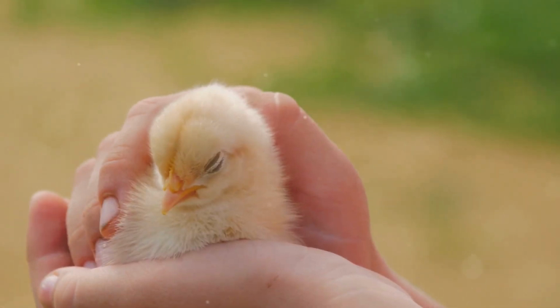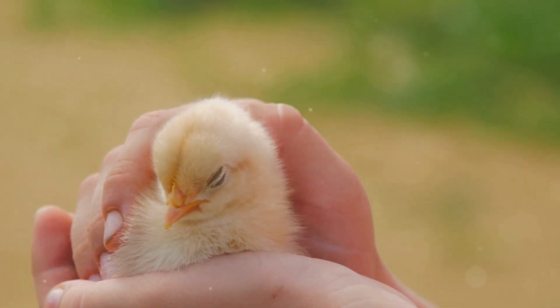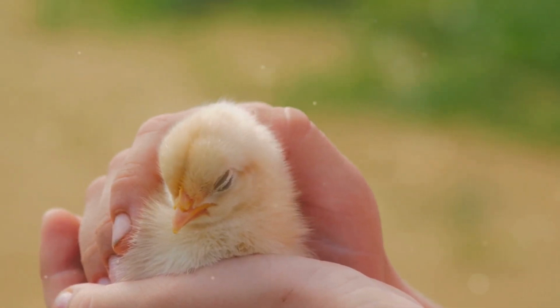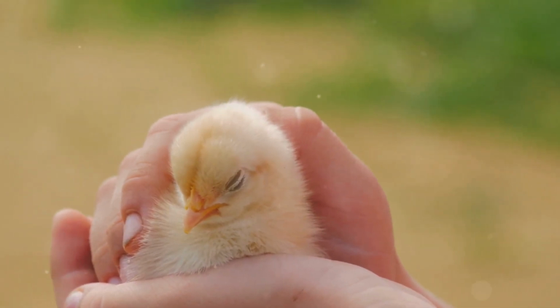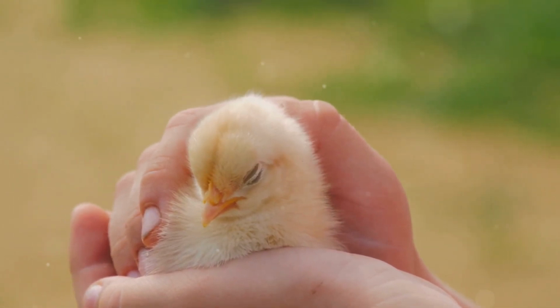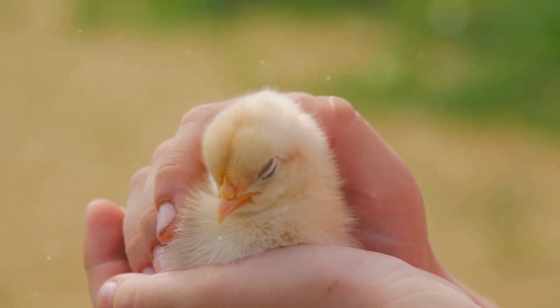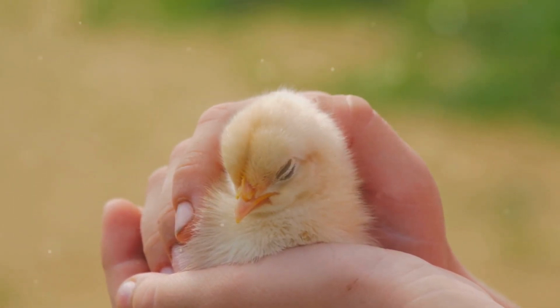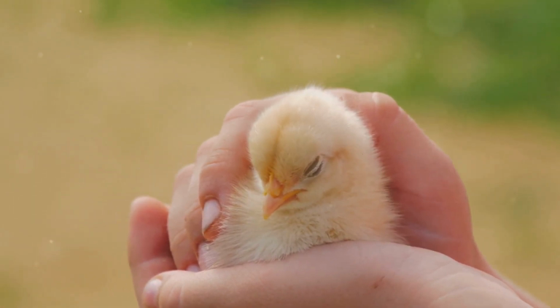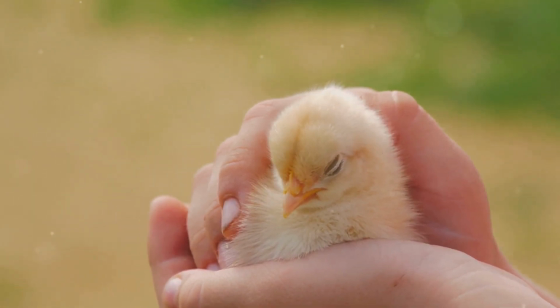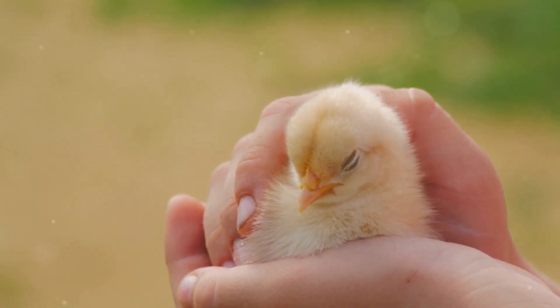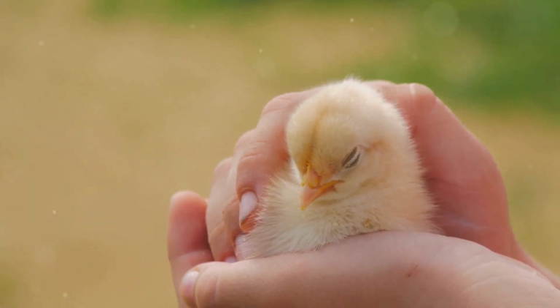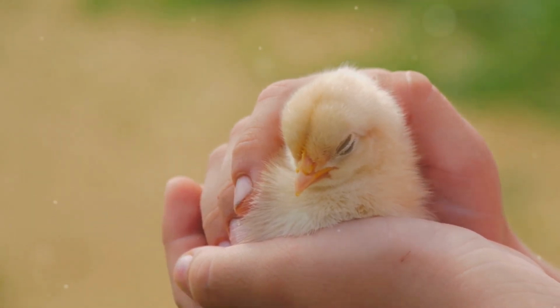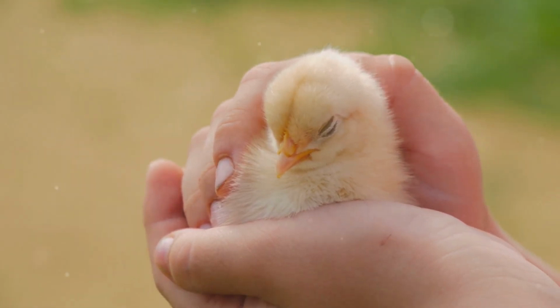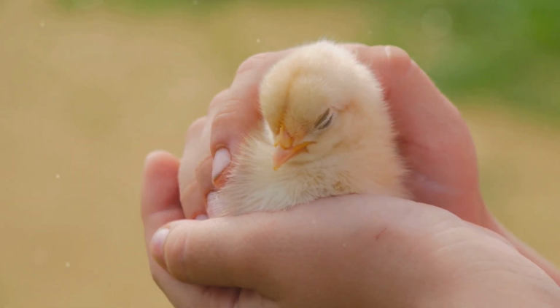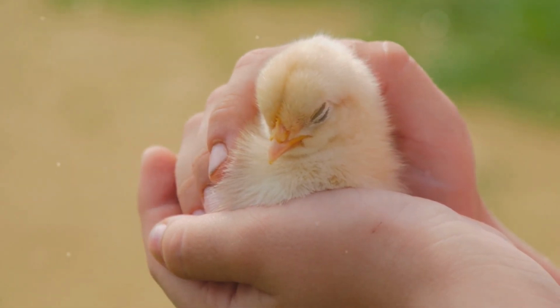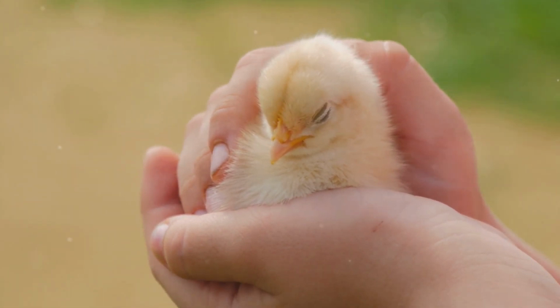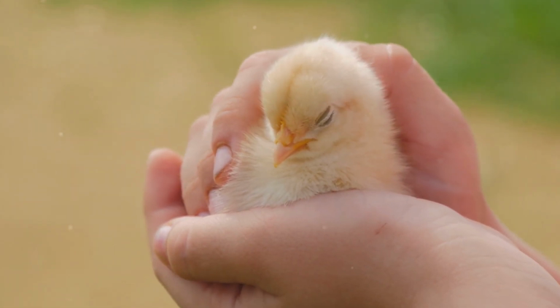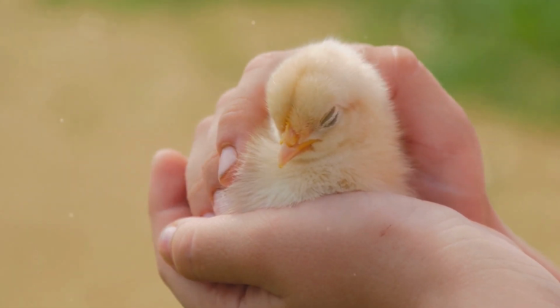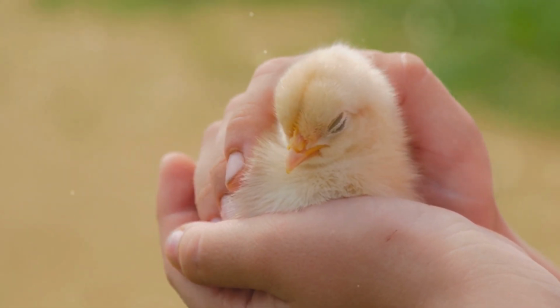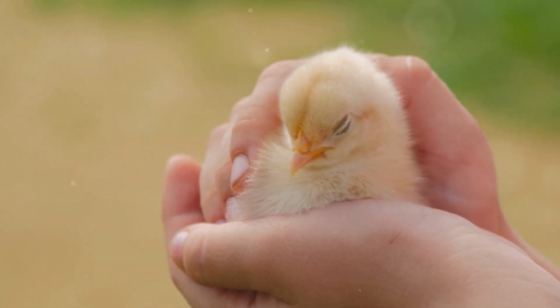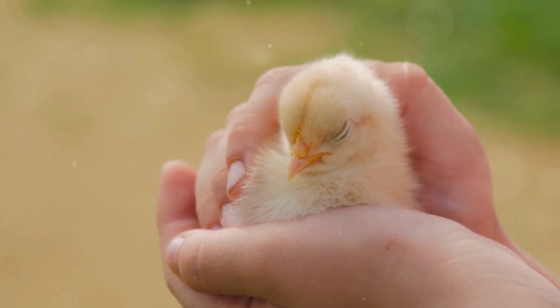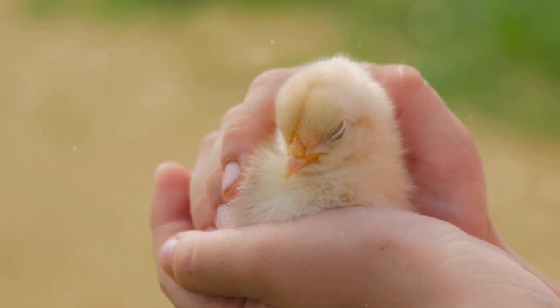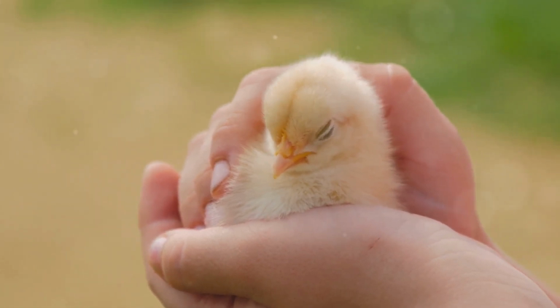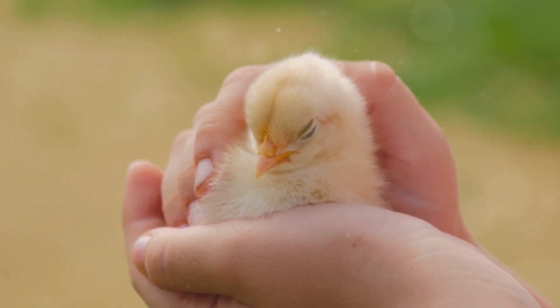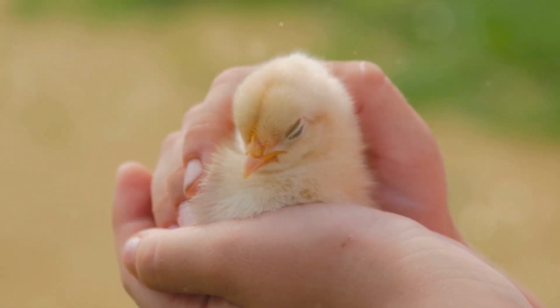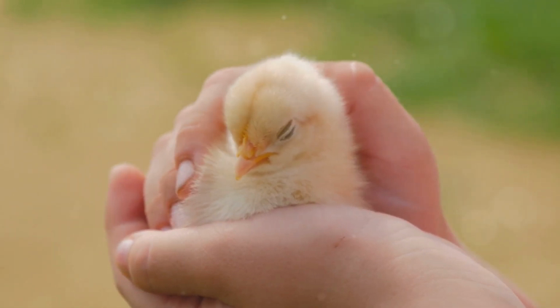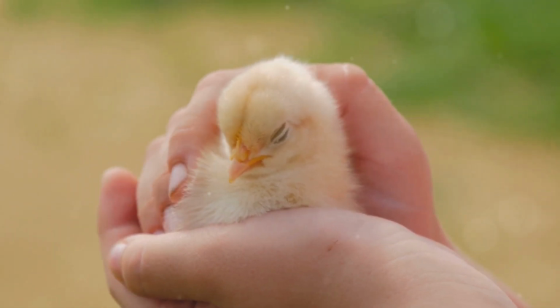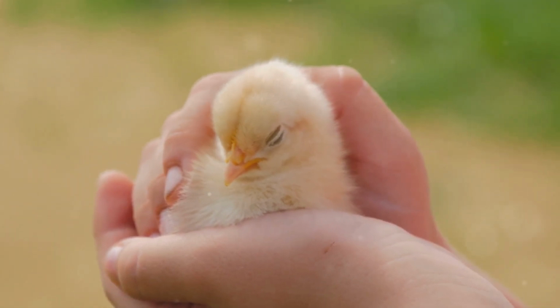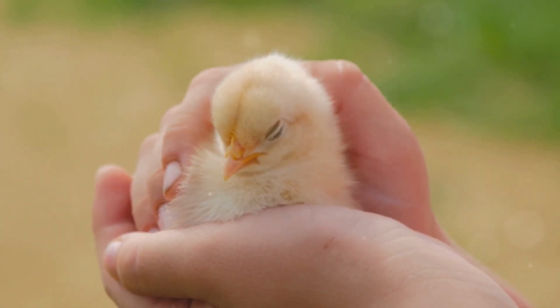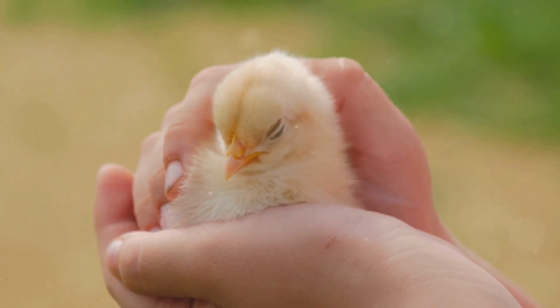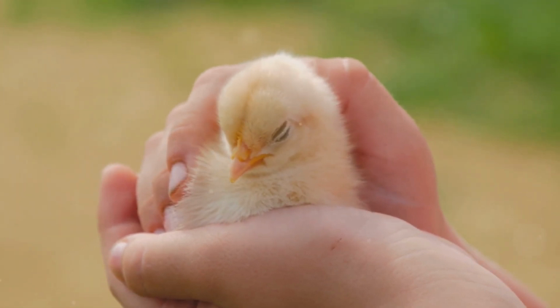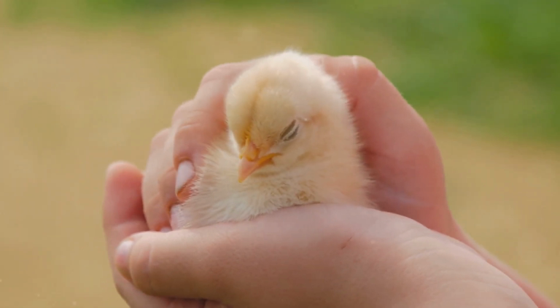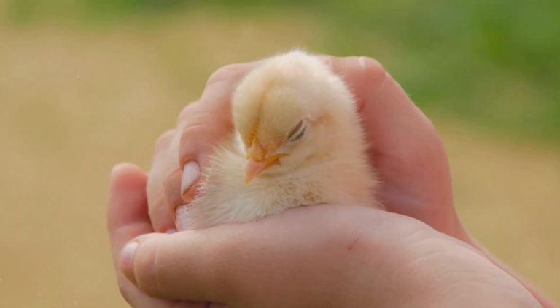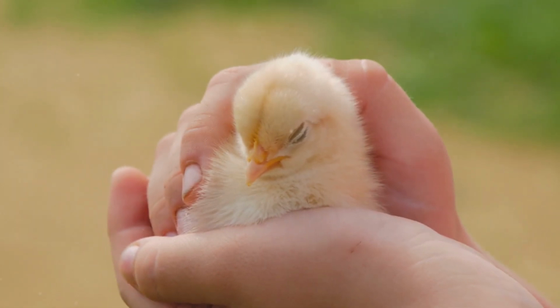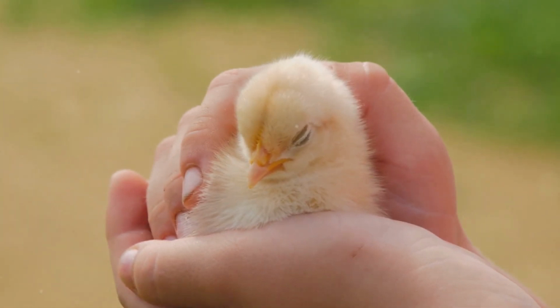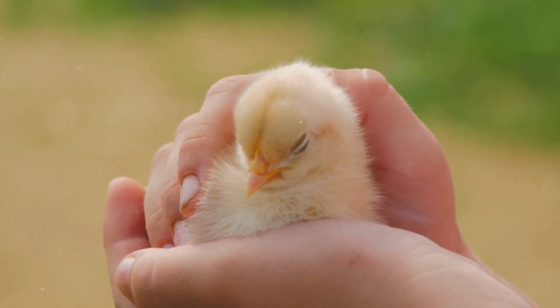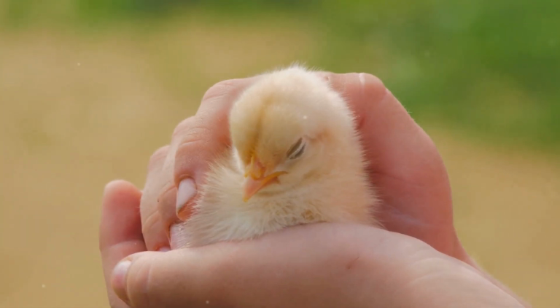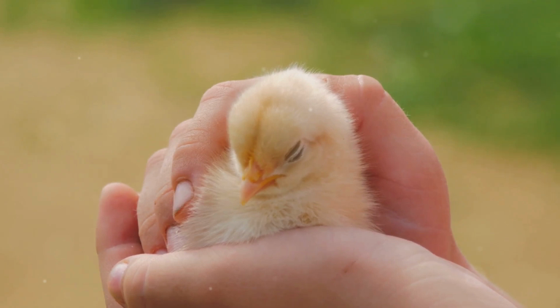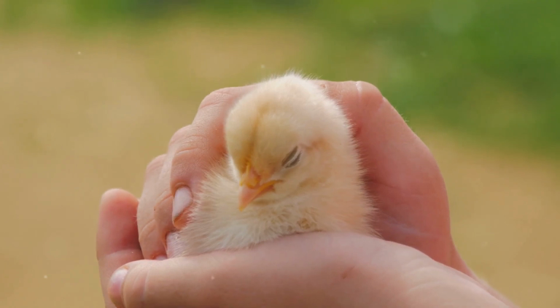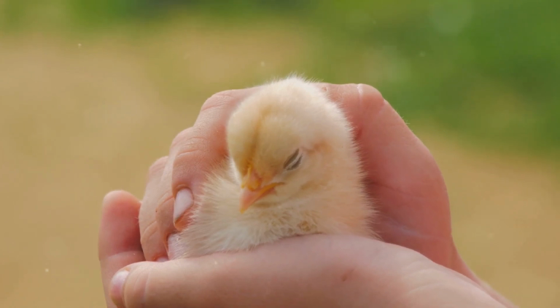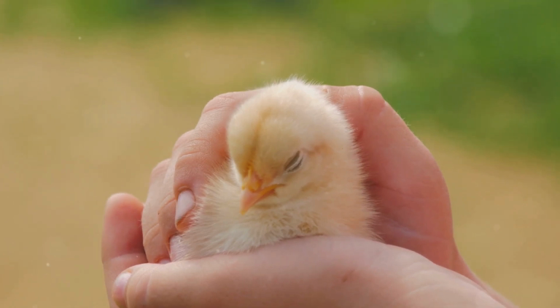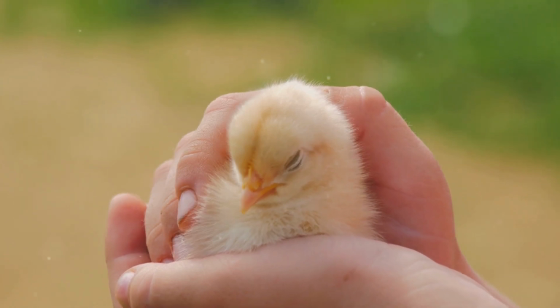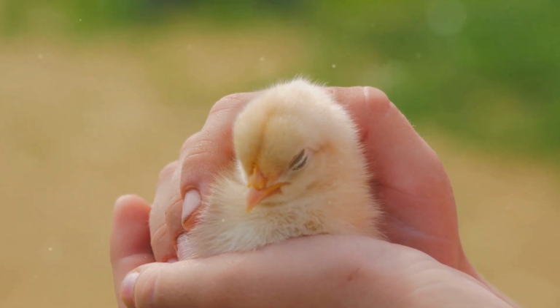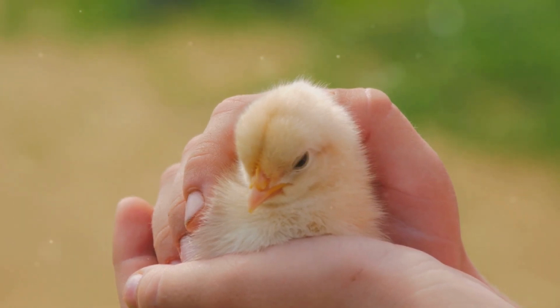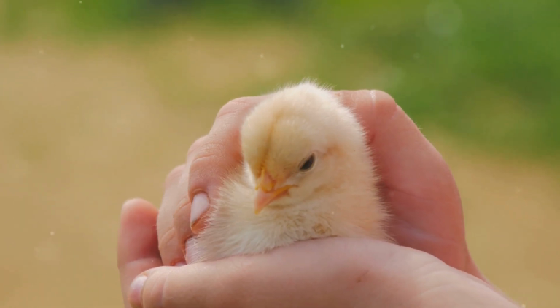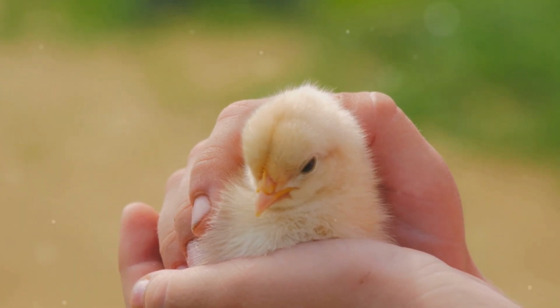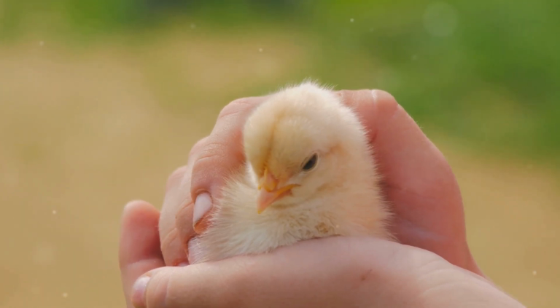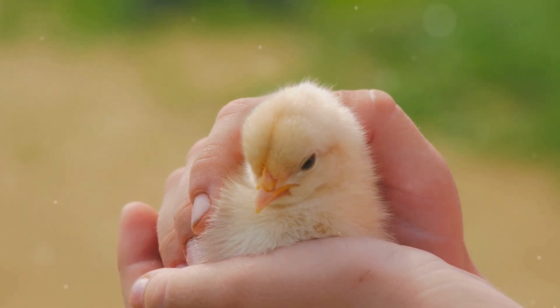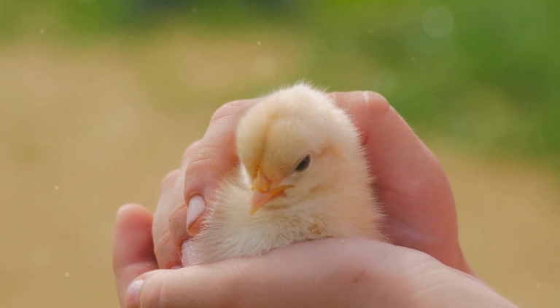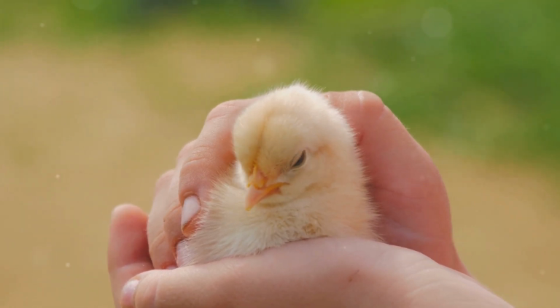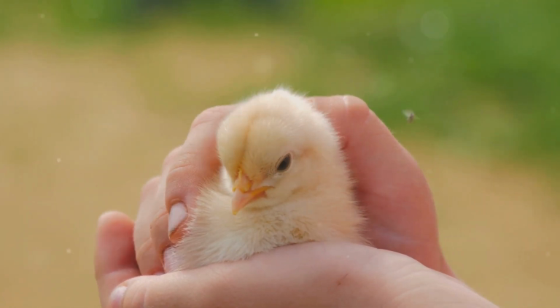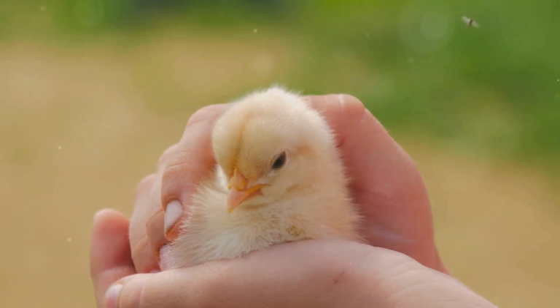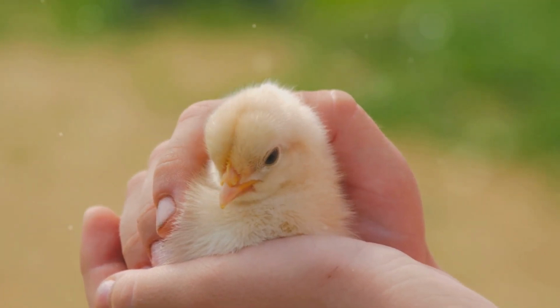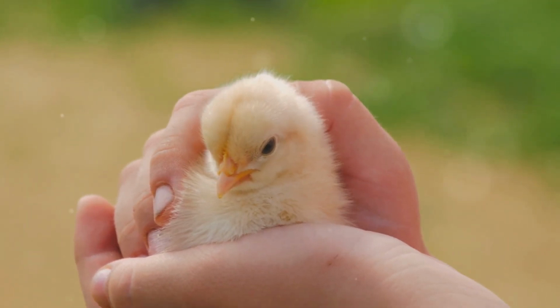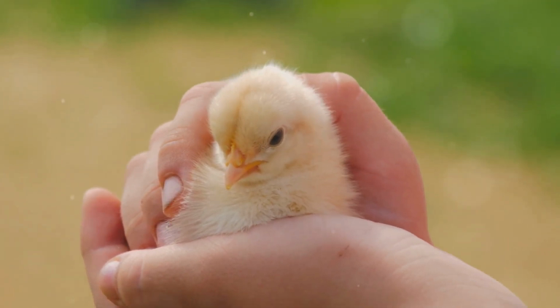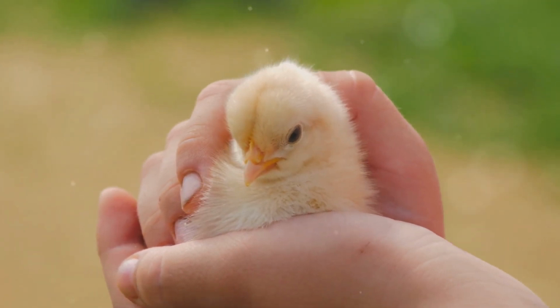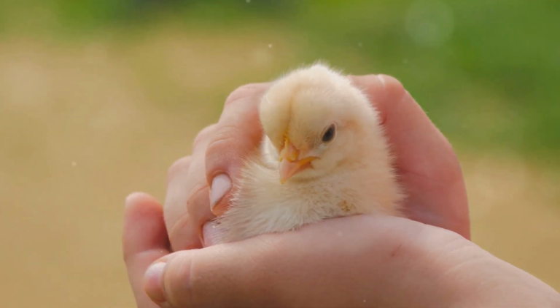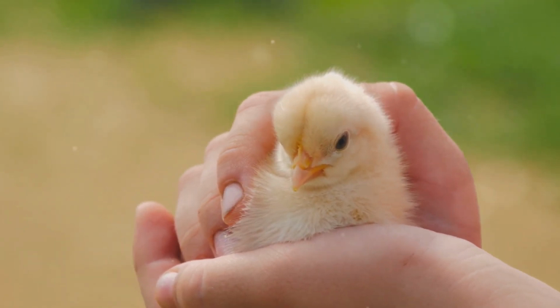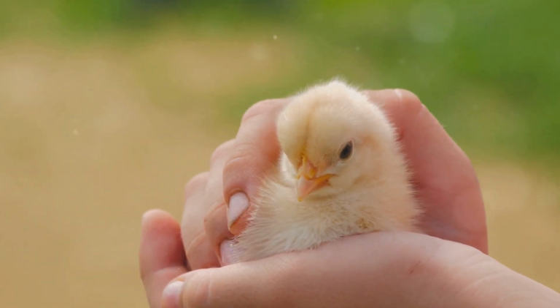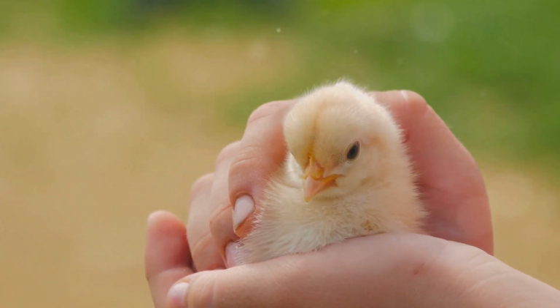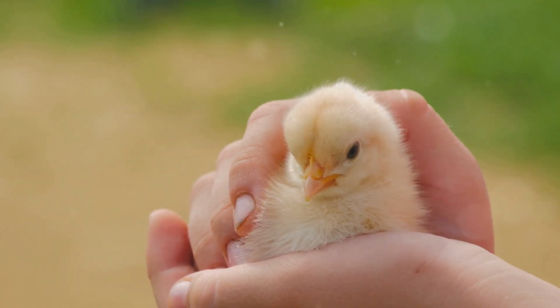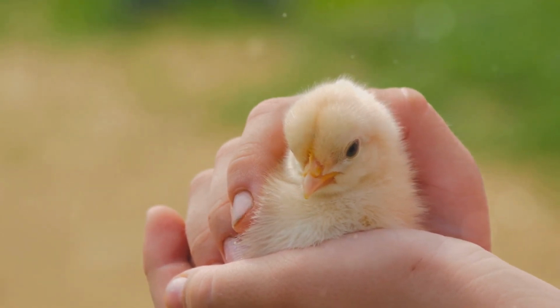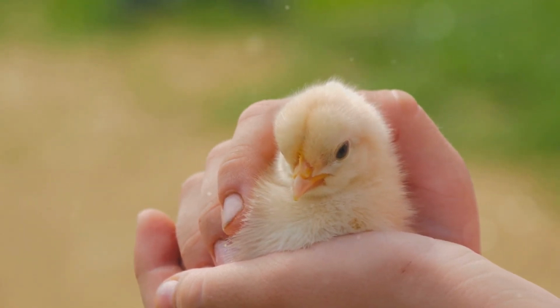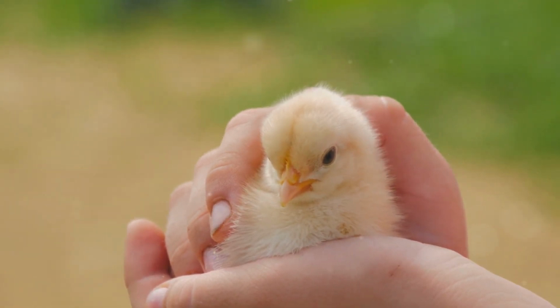The good news is that pasty butt is both preventable and treatable with prompt action and proper care. This guide will equip you with the knowledge and practical steps to ensure your chicks stay happy, healthy, and pasty butt free.